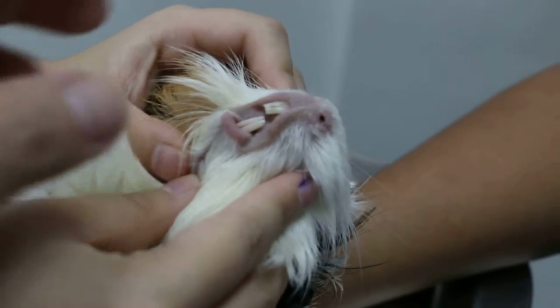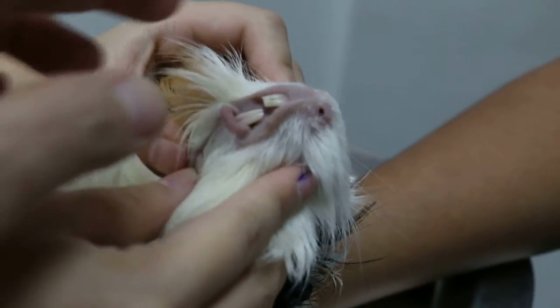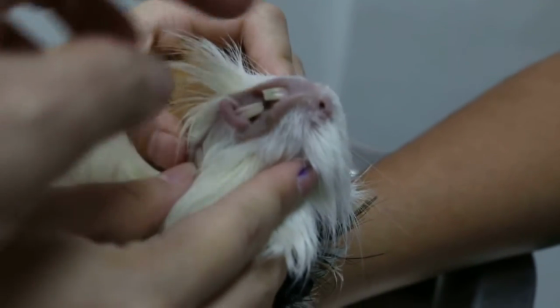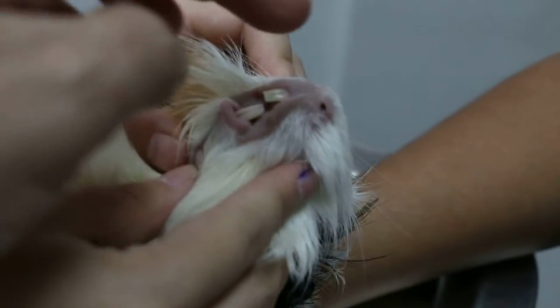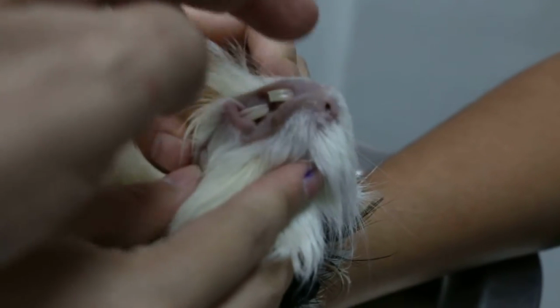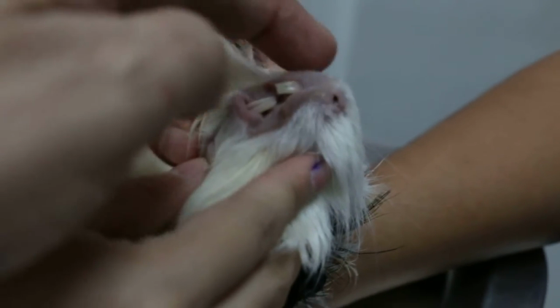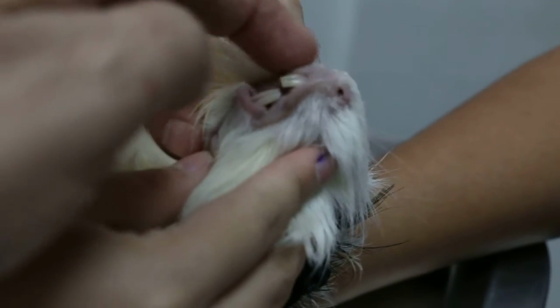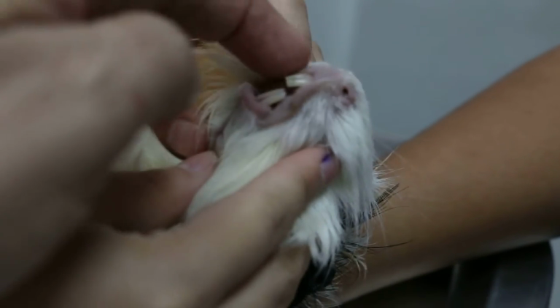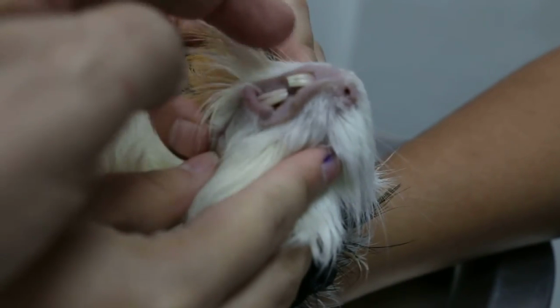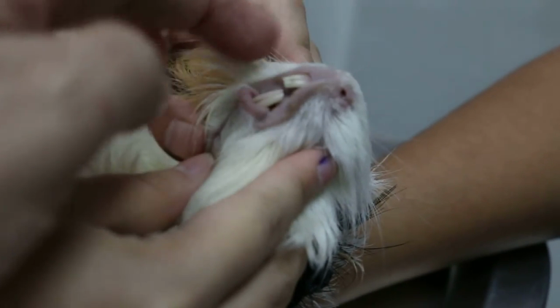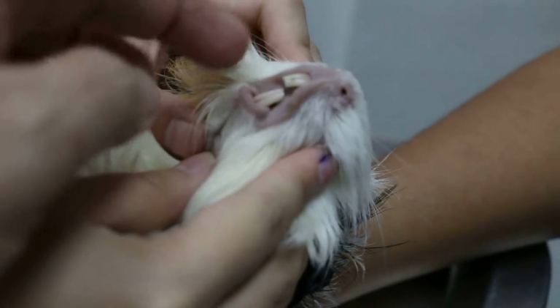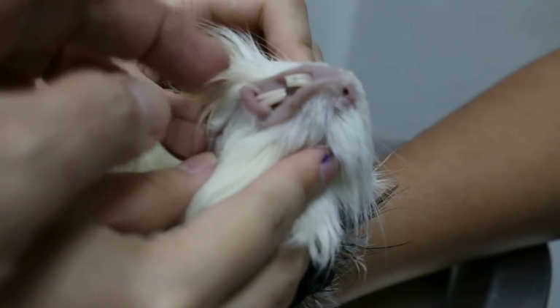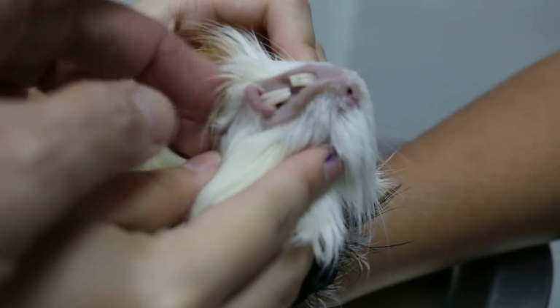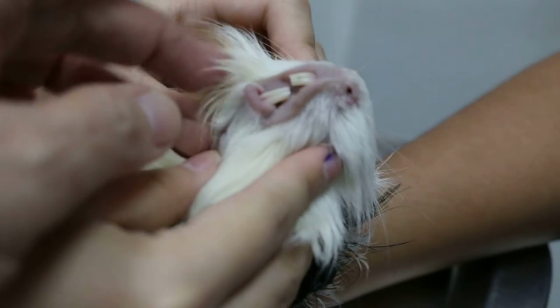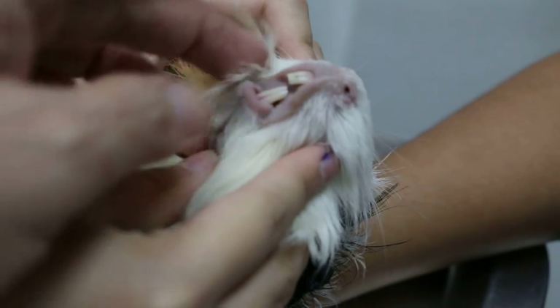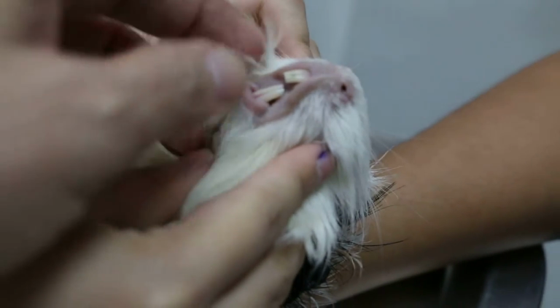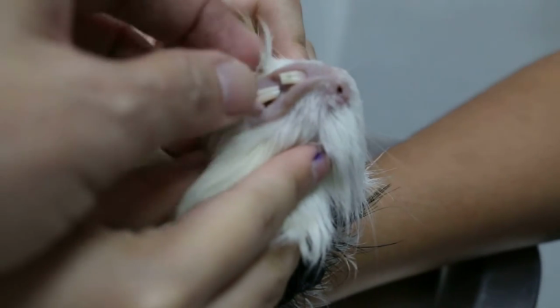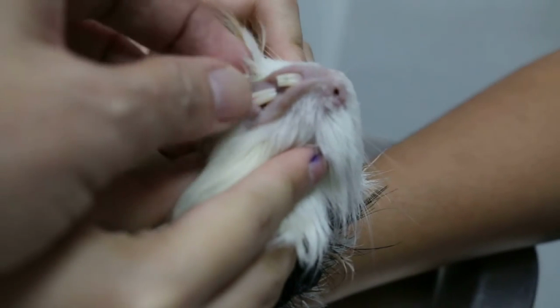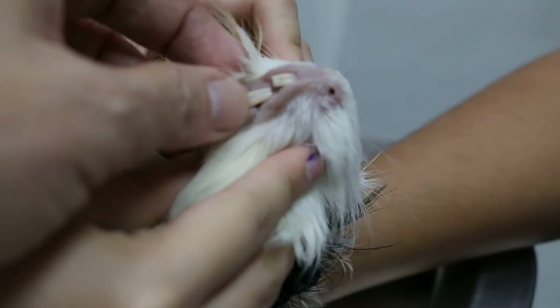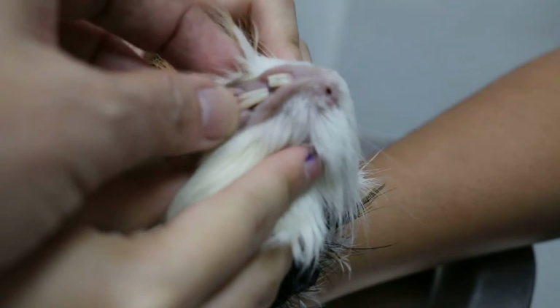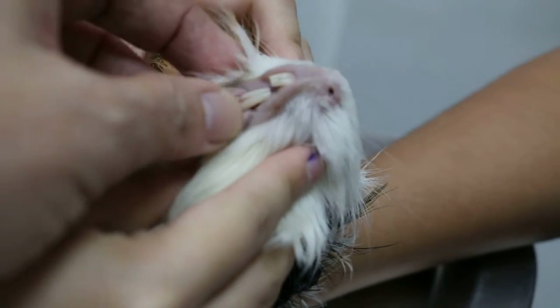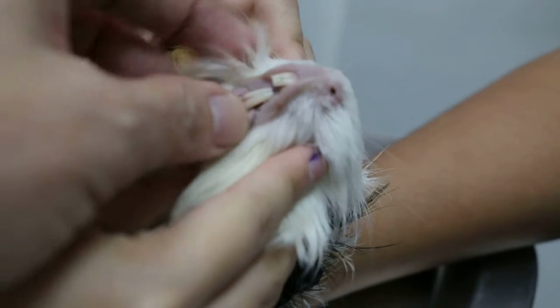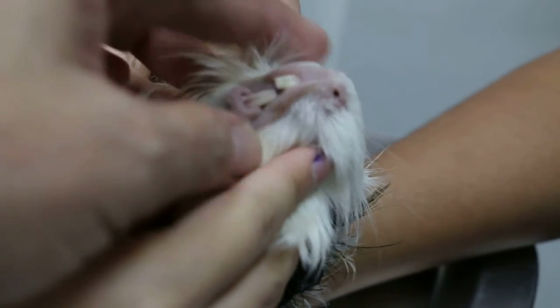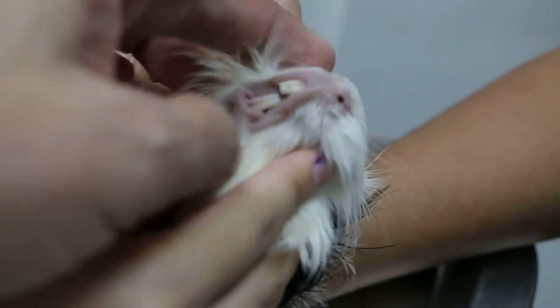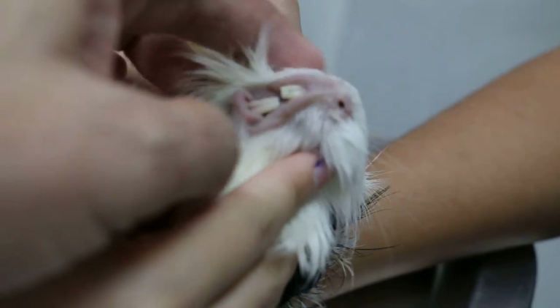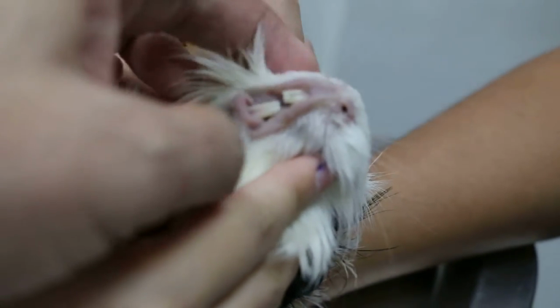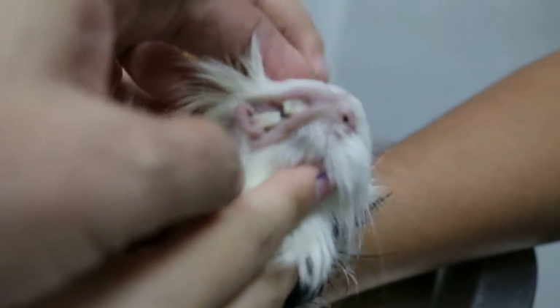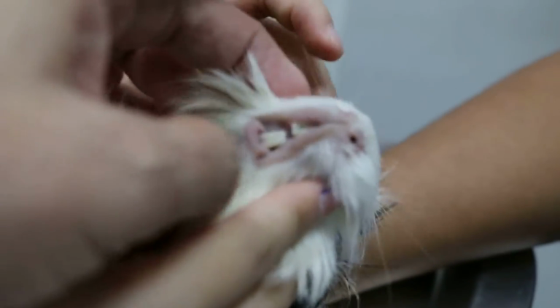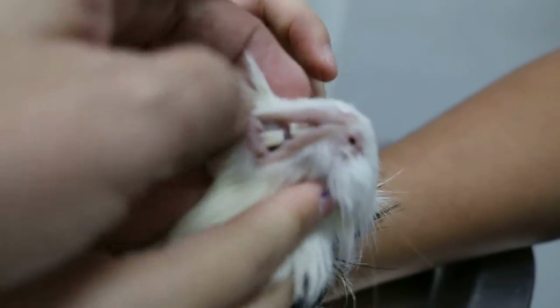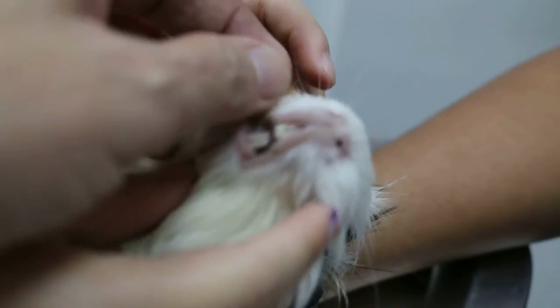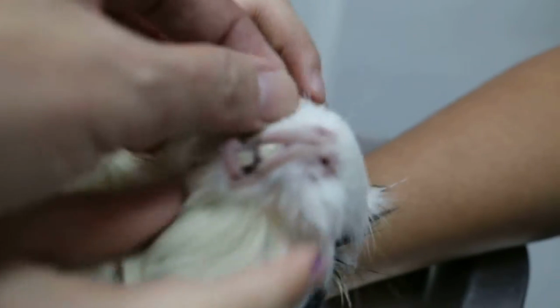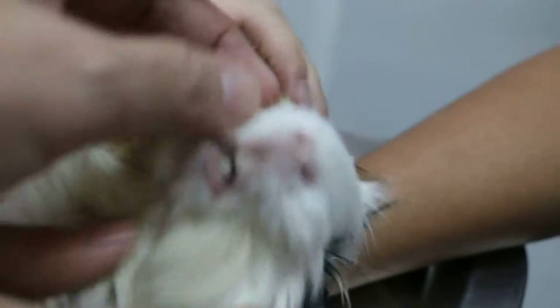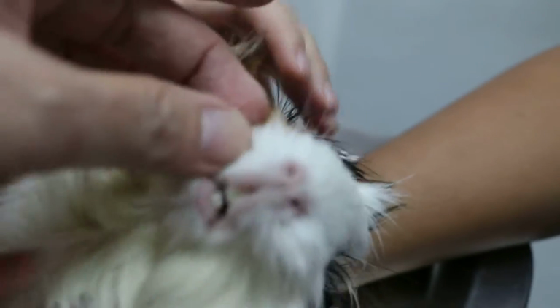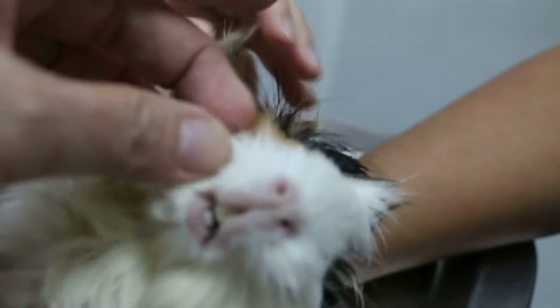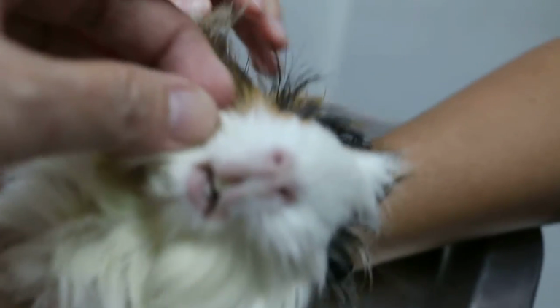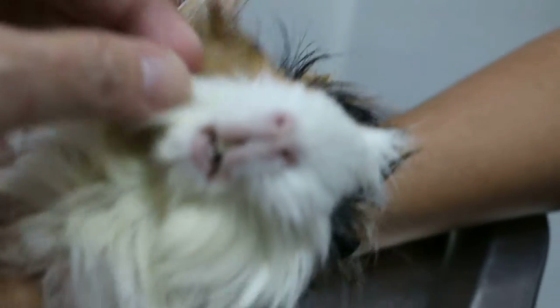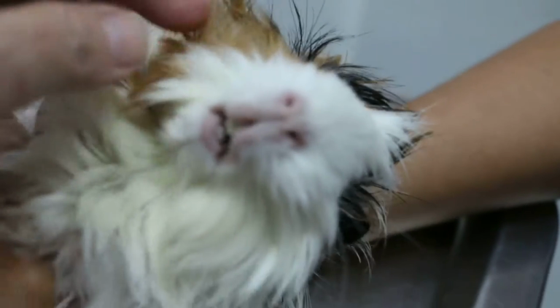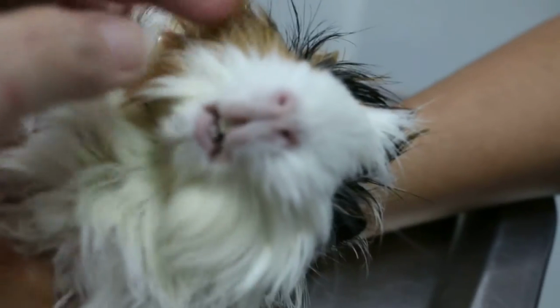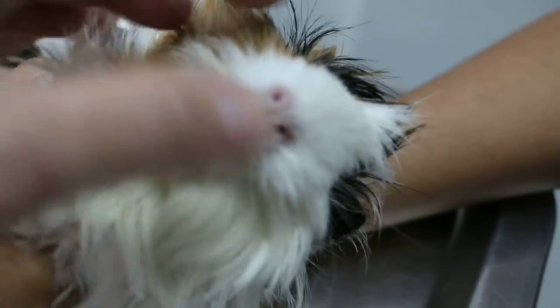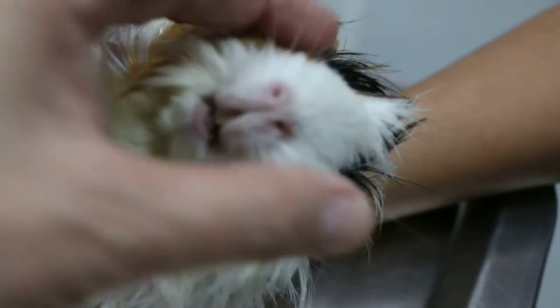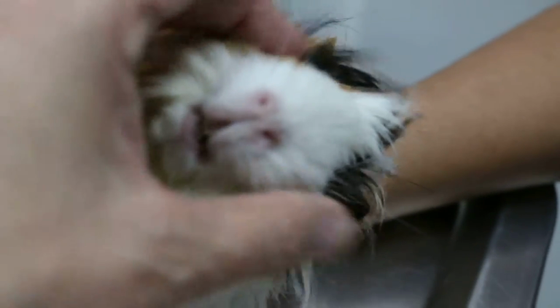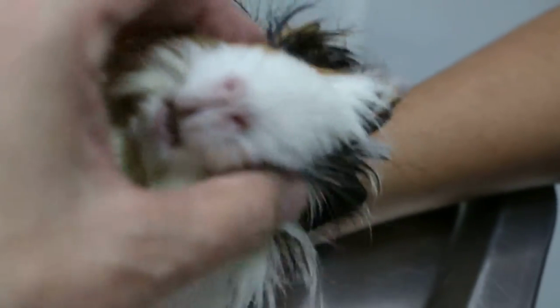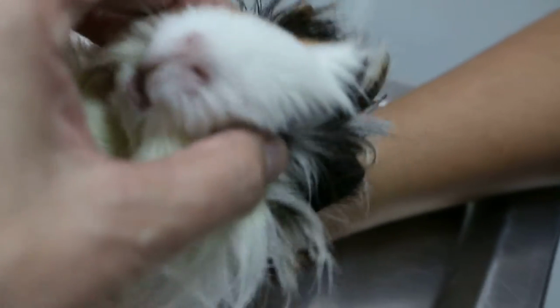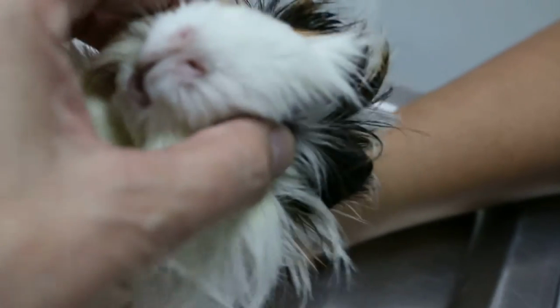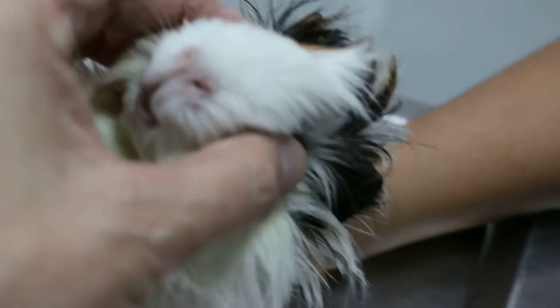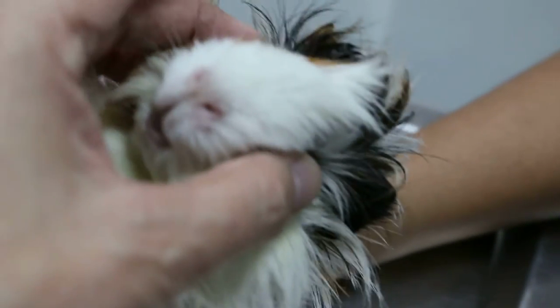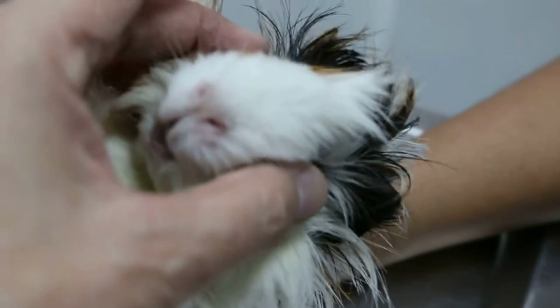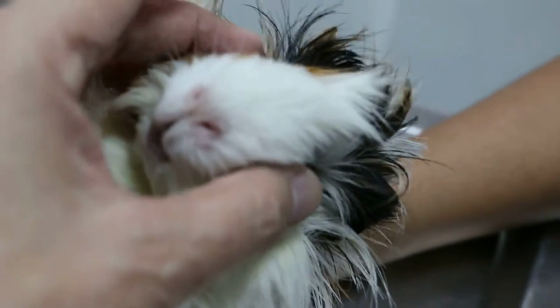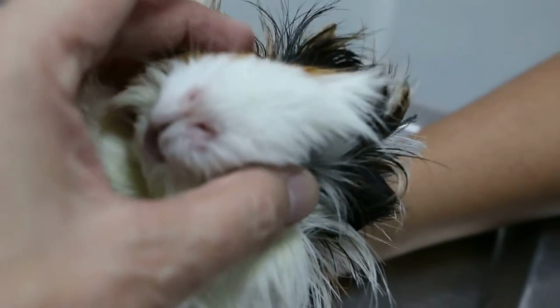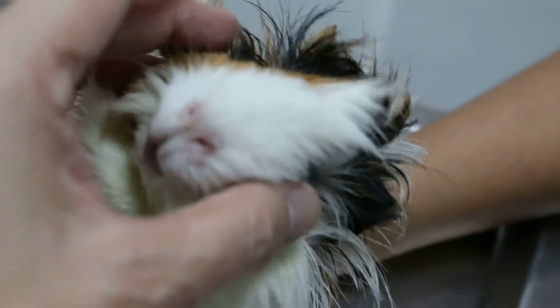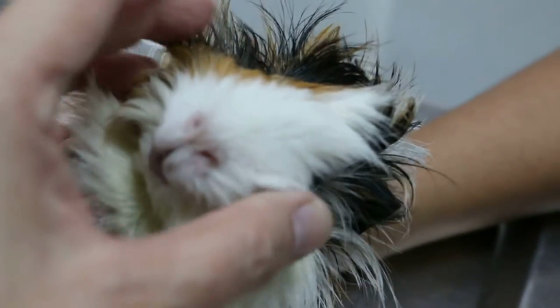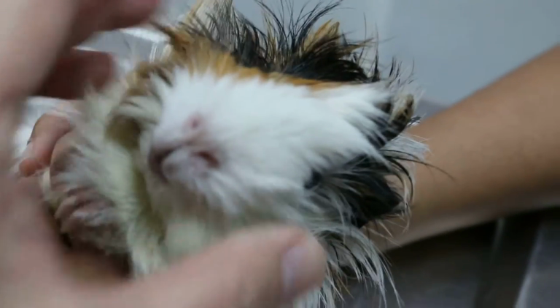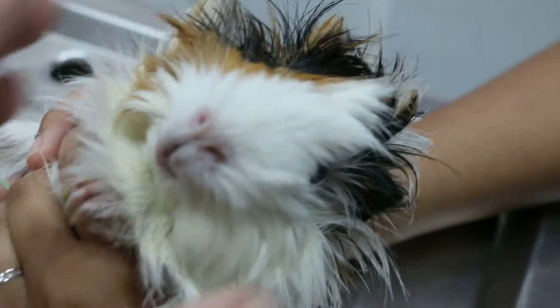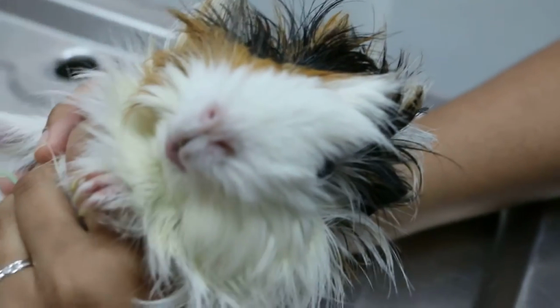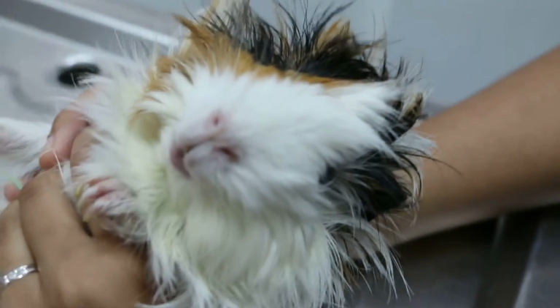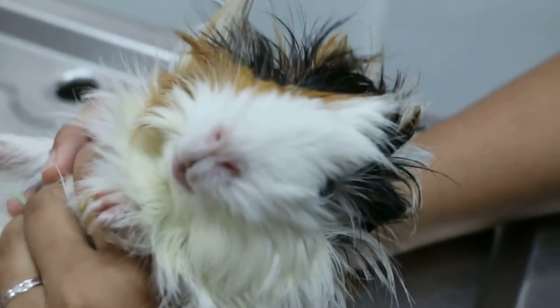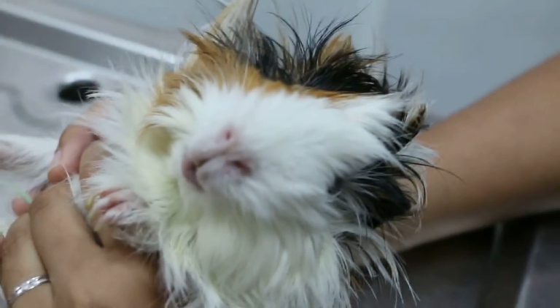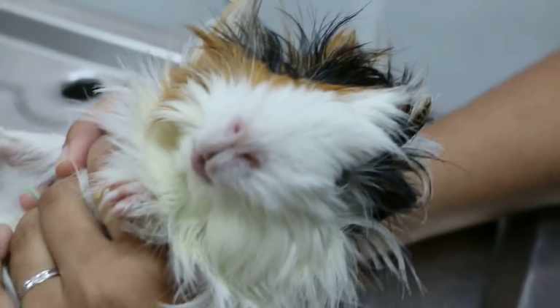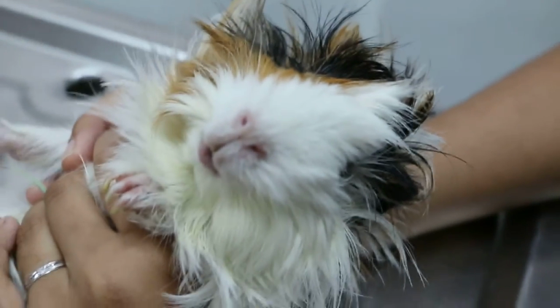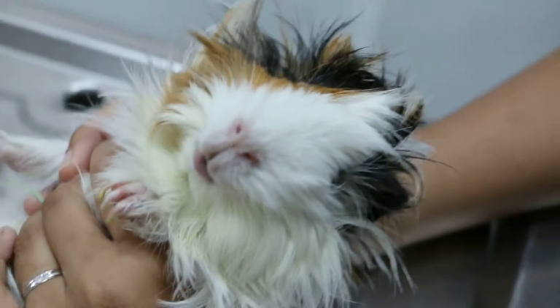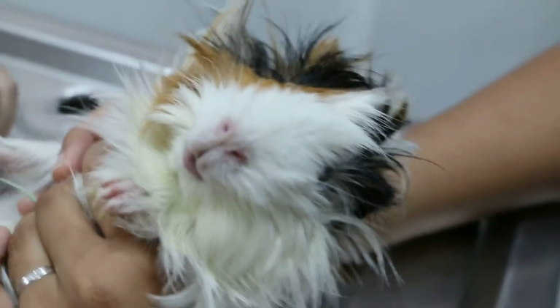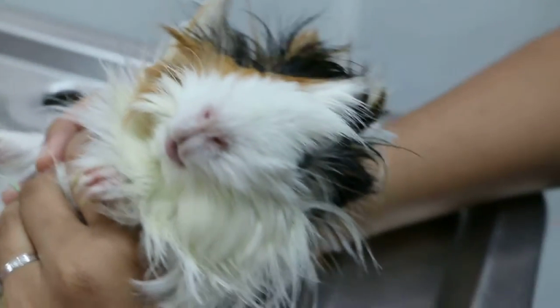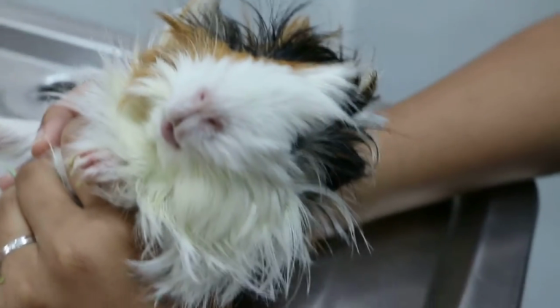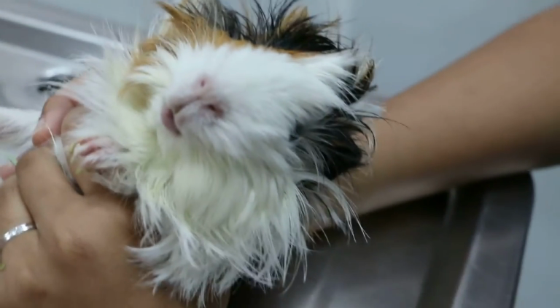Any running nose? Check and see. No. Okay, put him standing properly again.